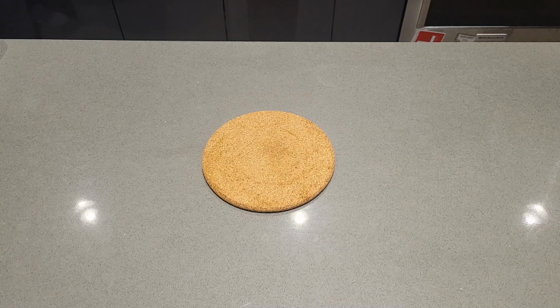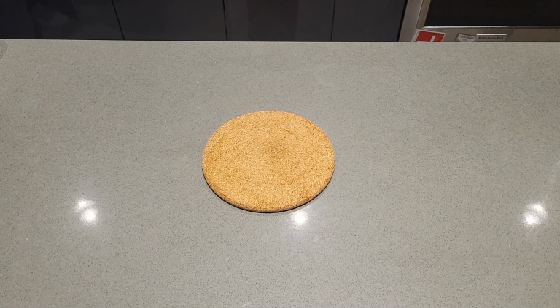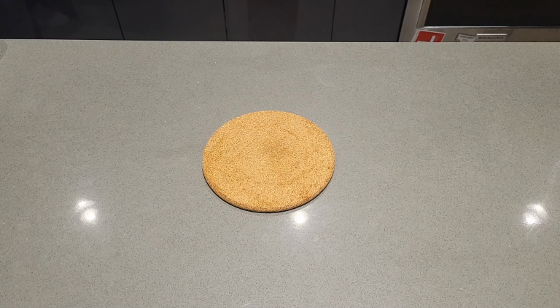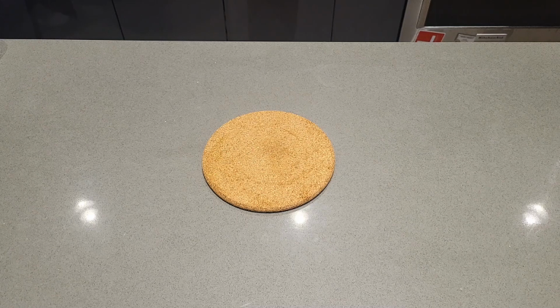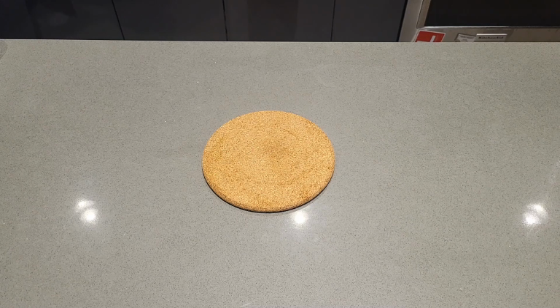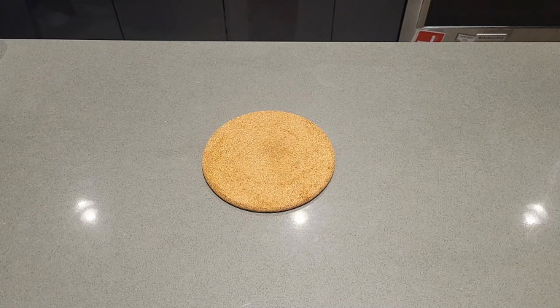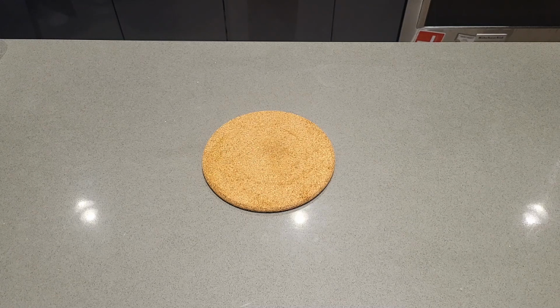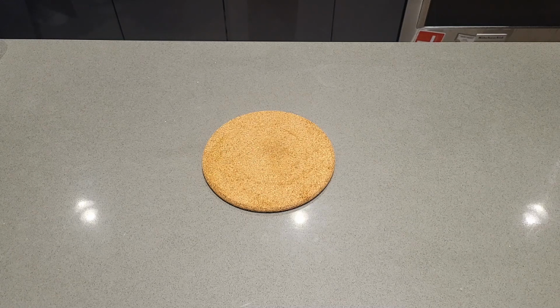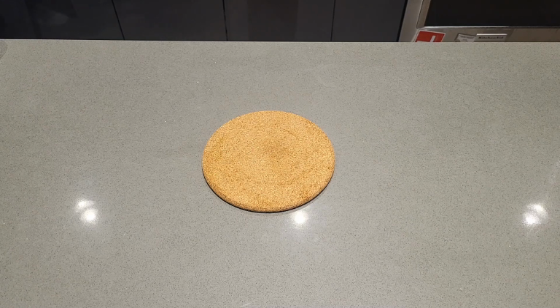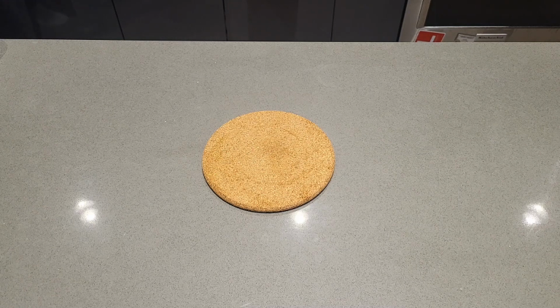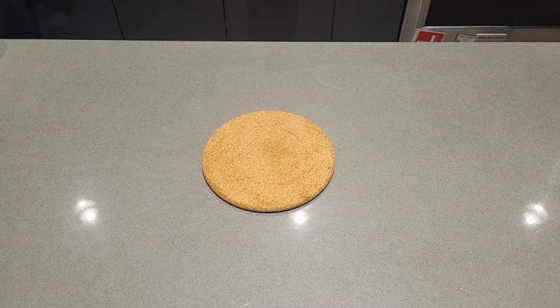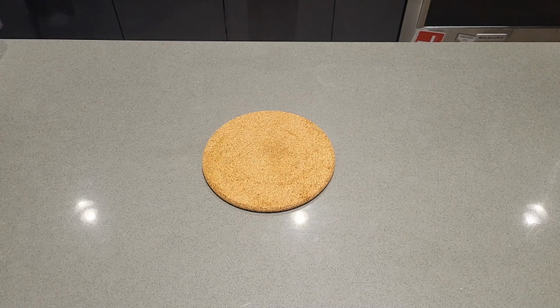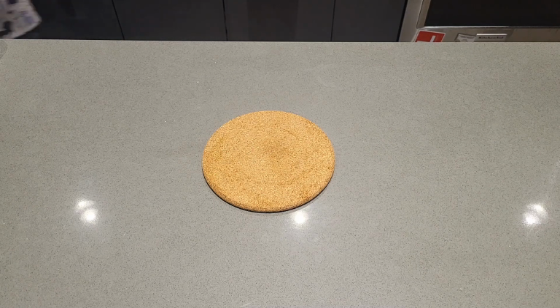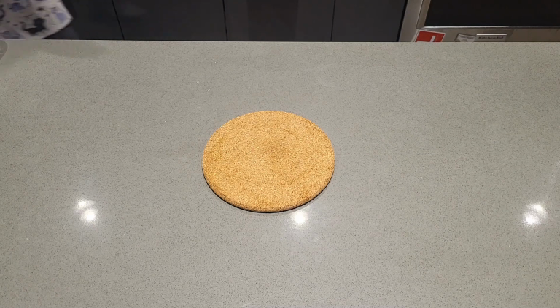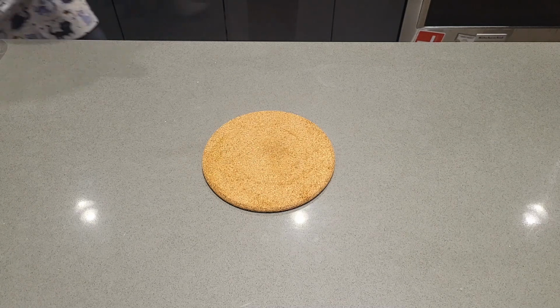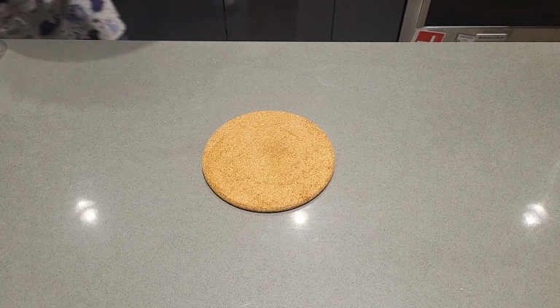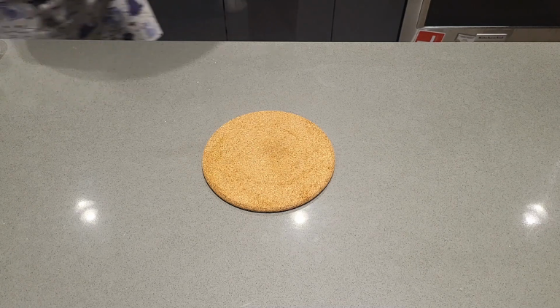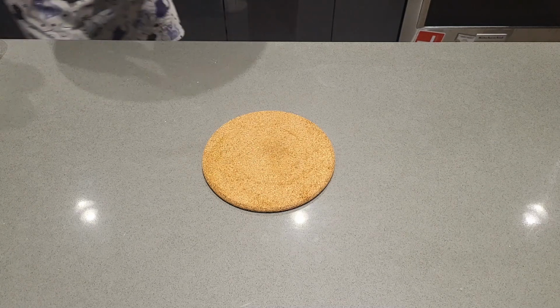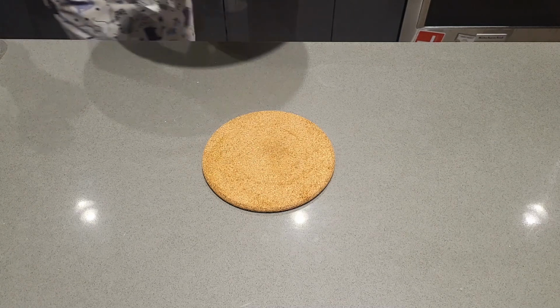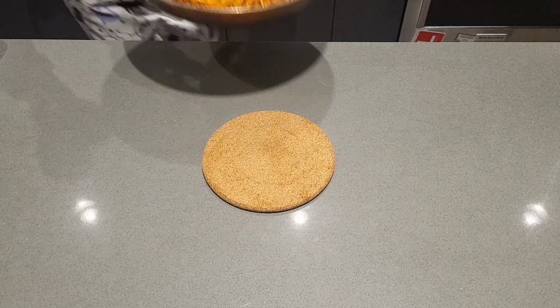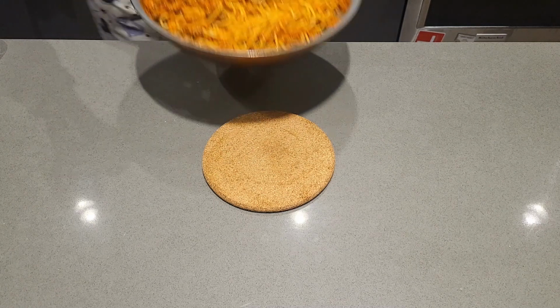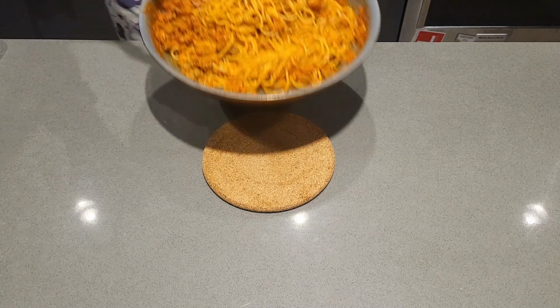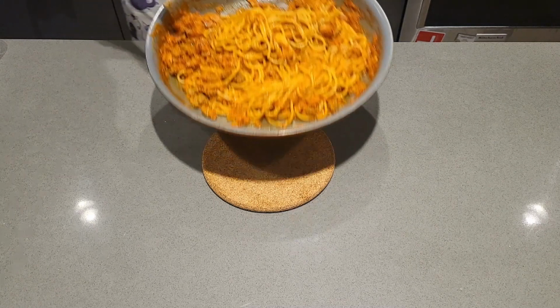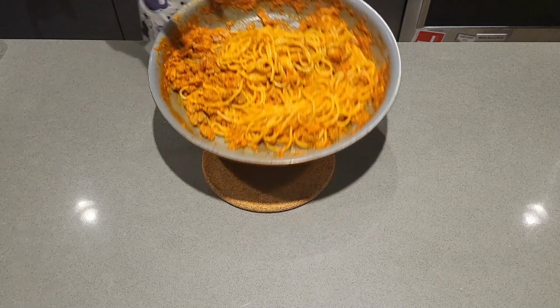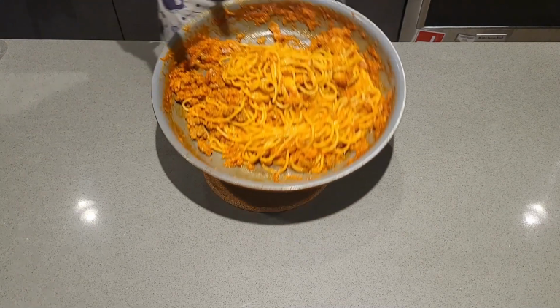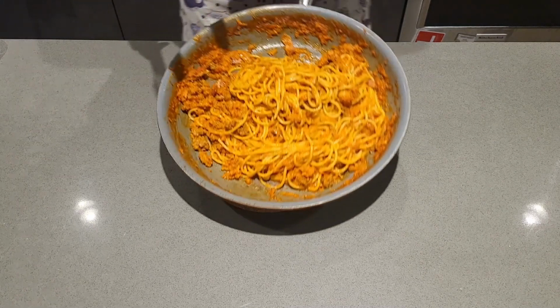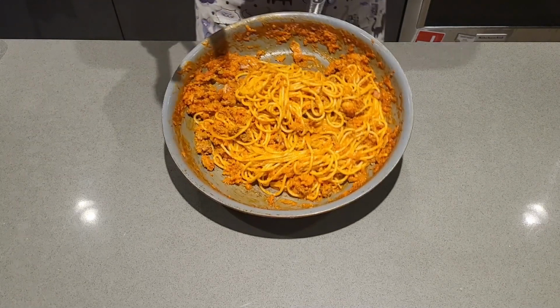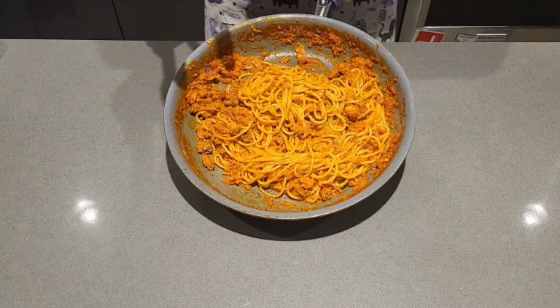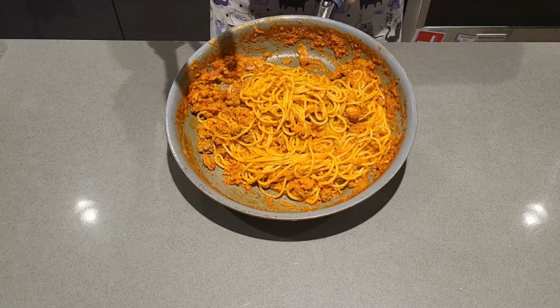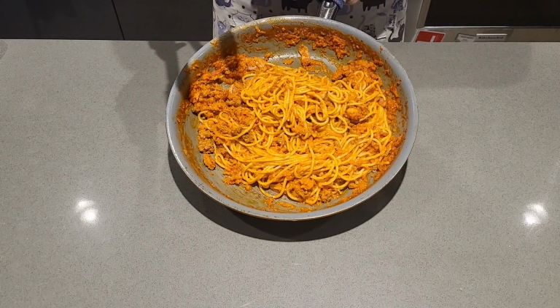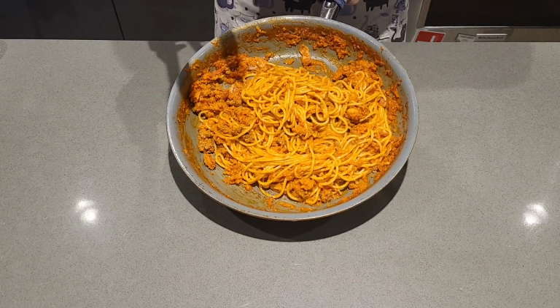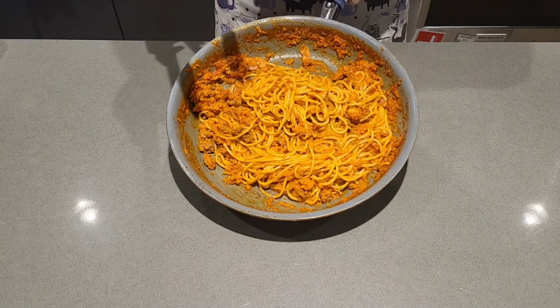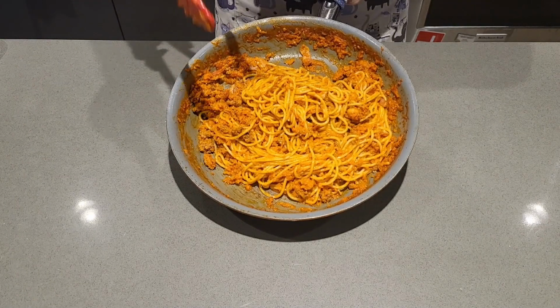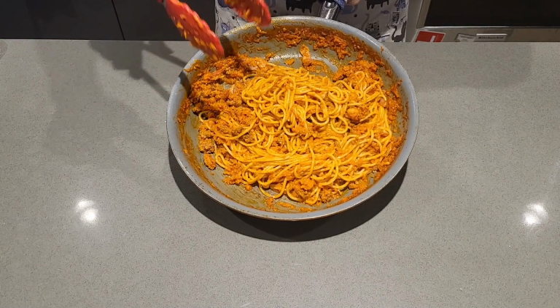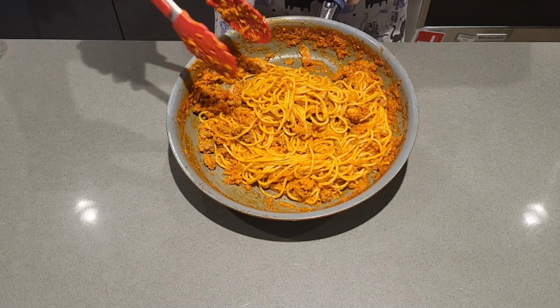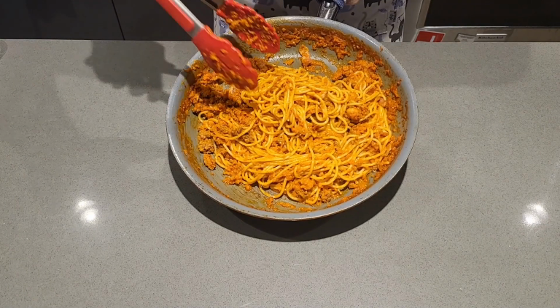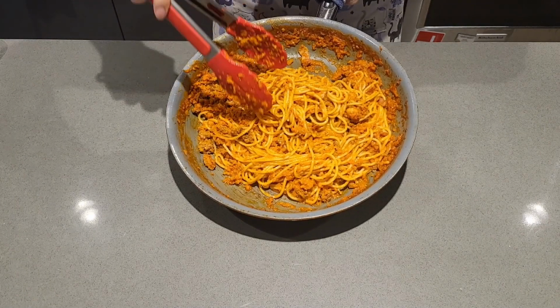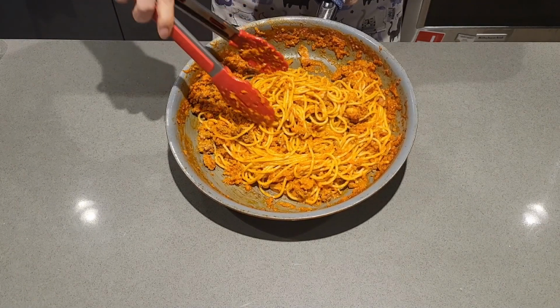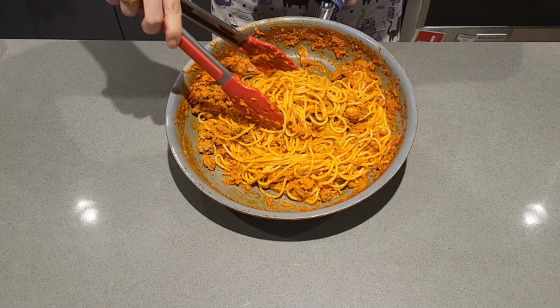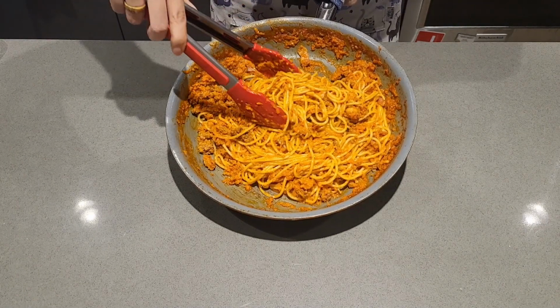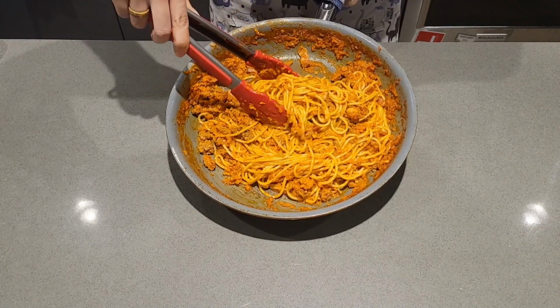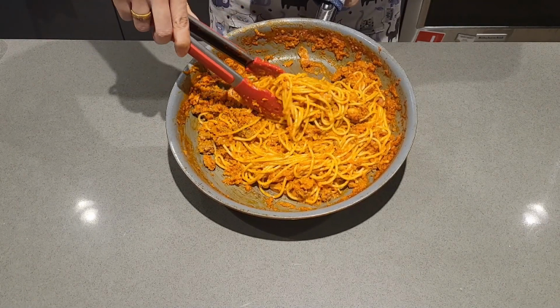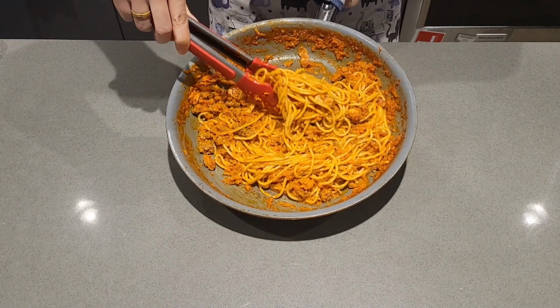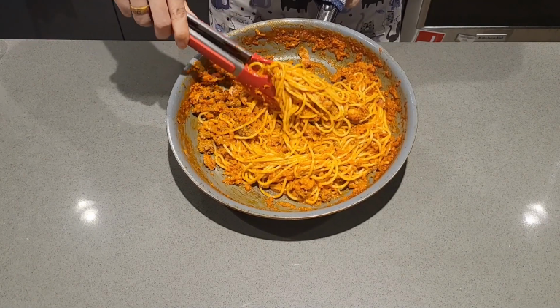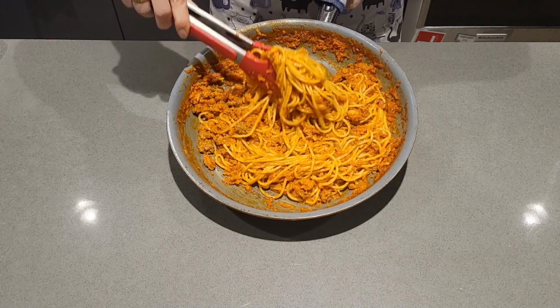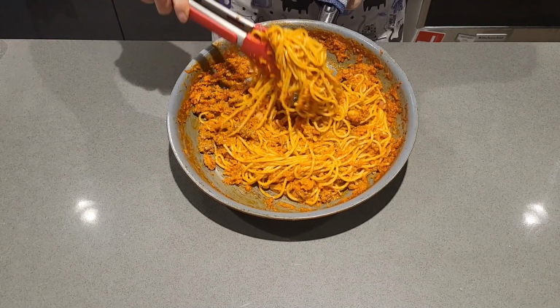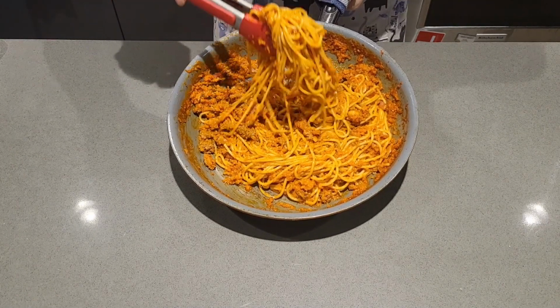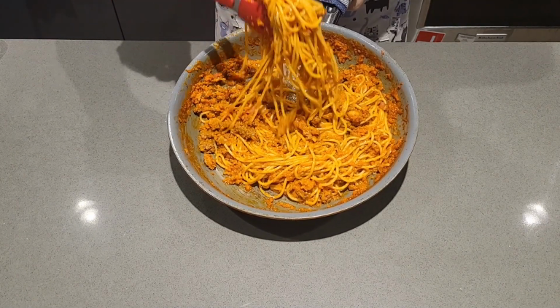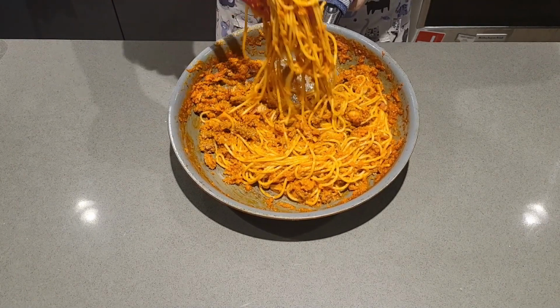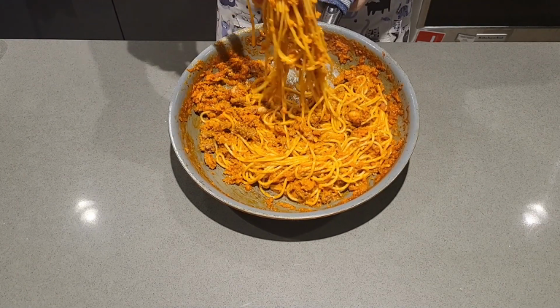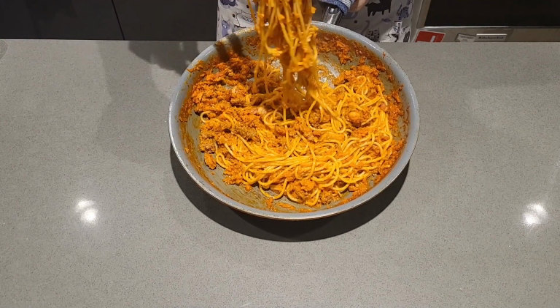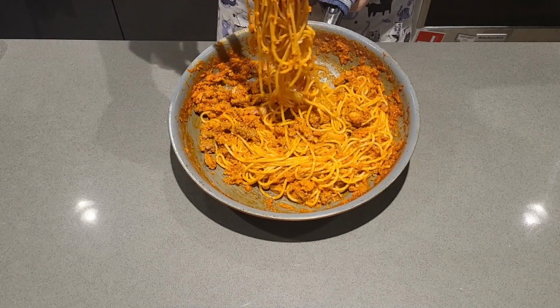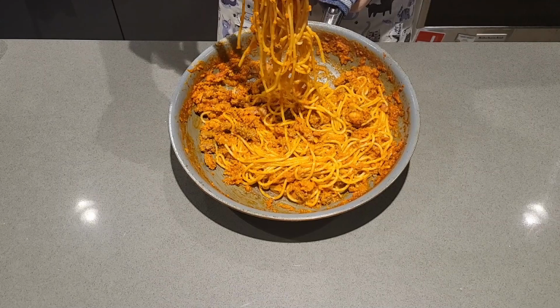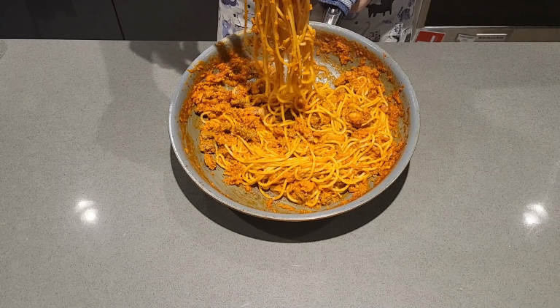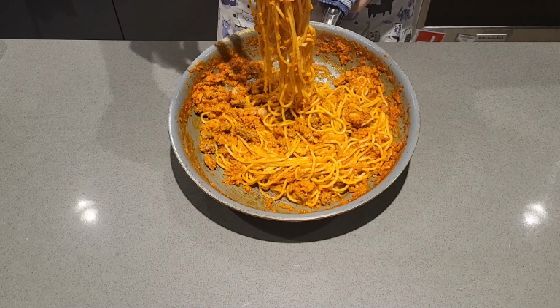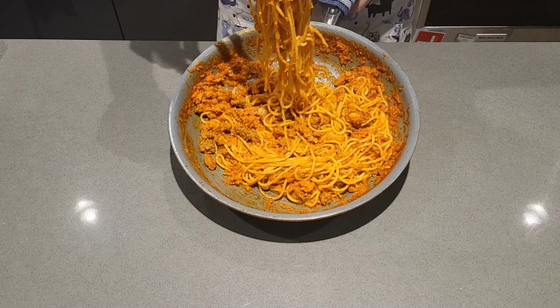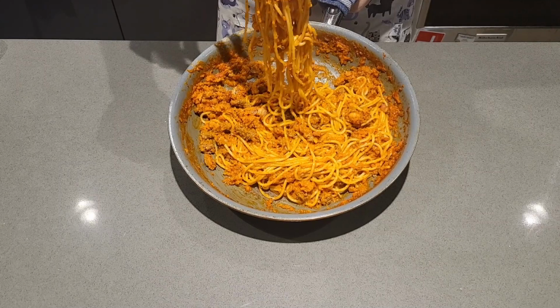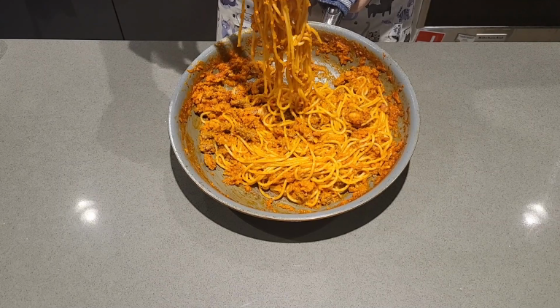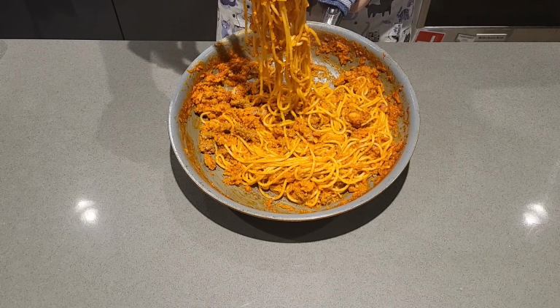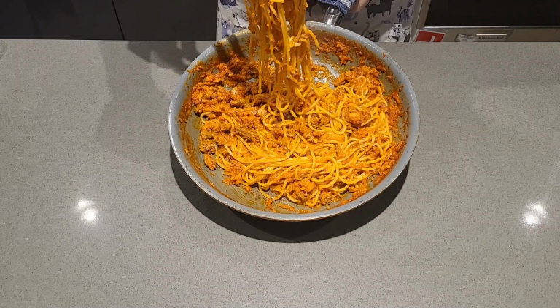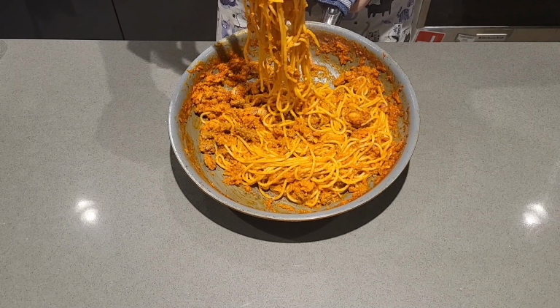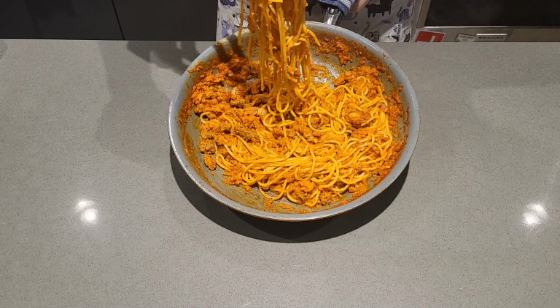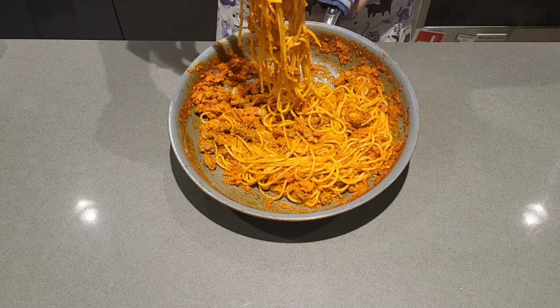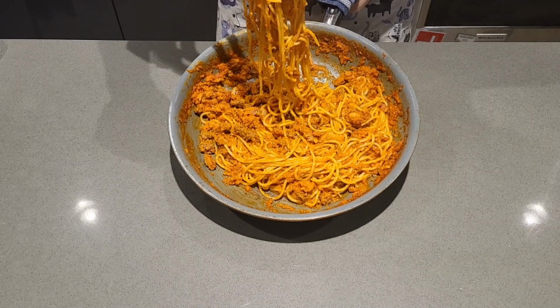Welcome back! Today I'll be showing you how I make my spaghetti bolognese. Let's do this.